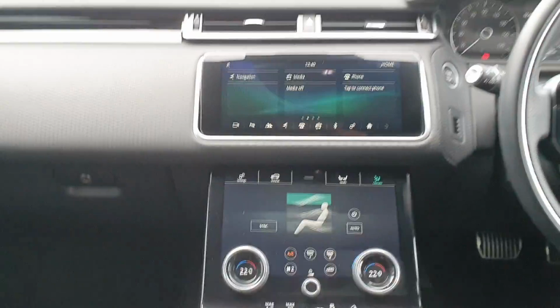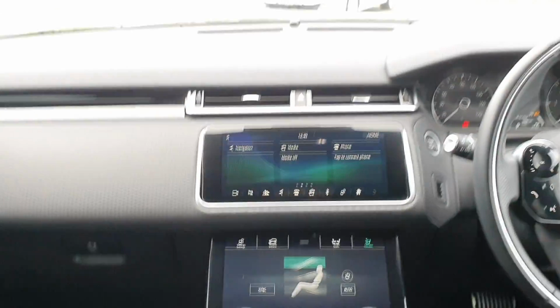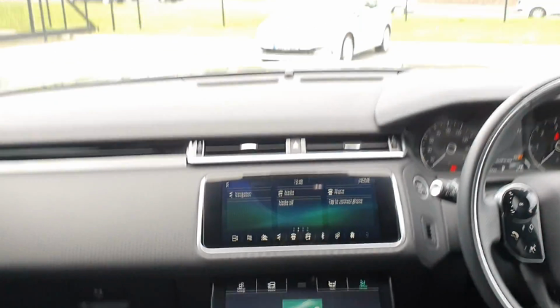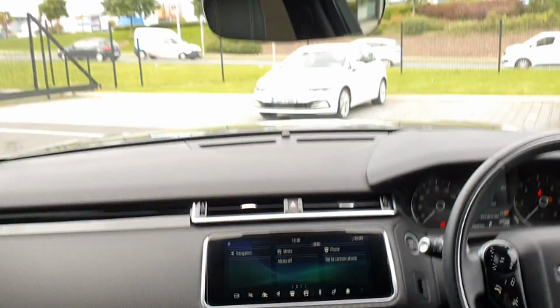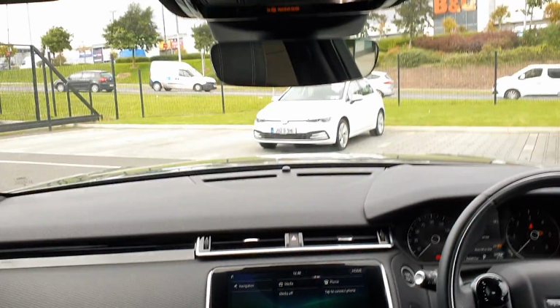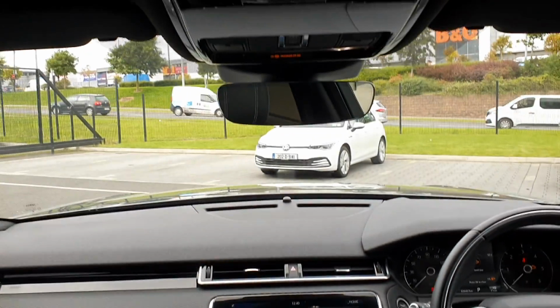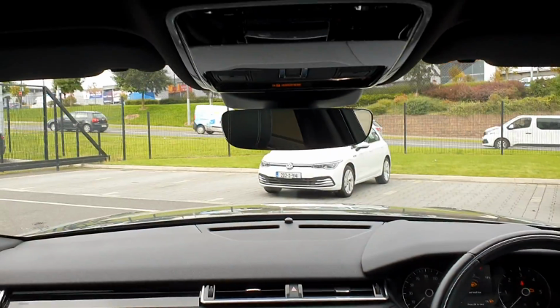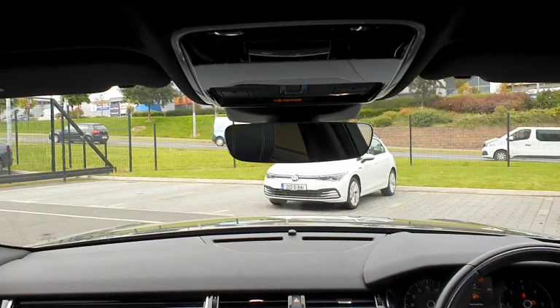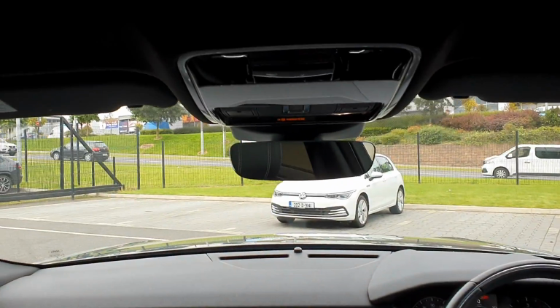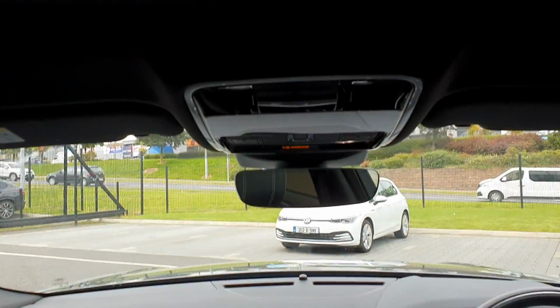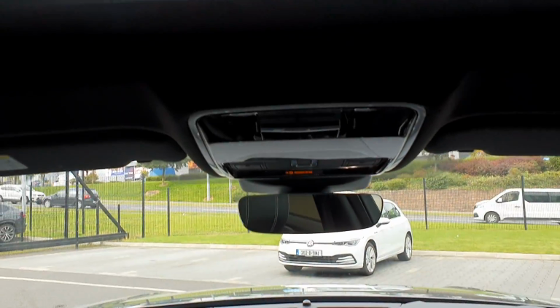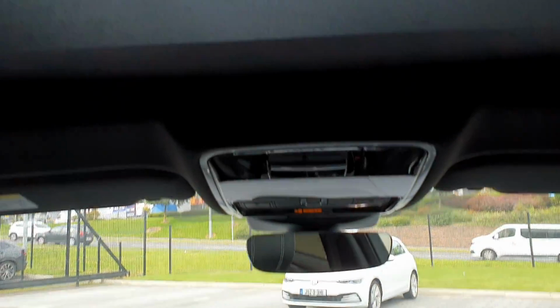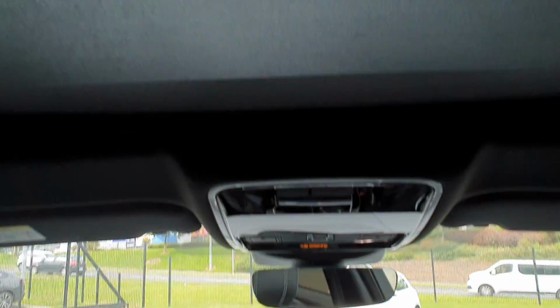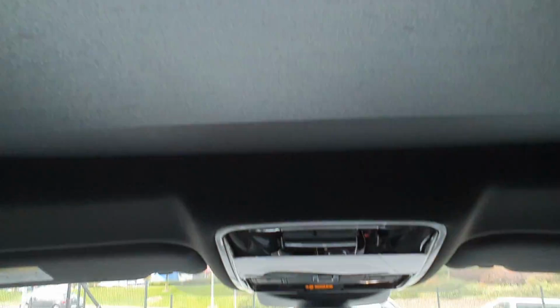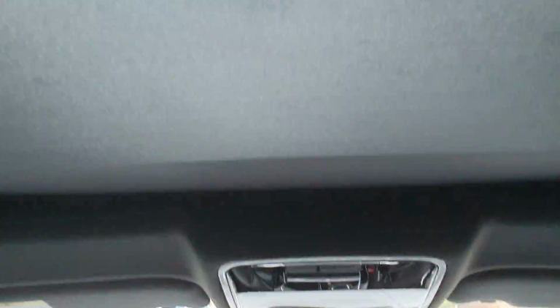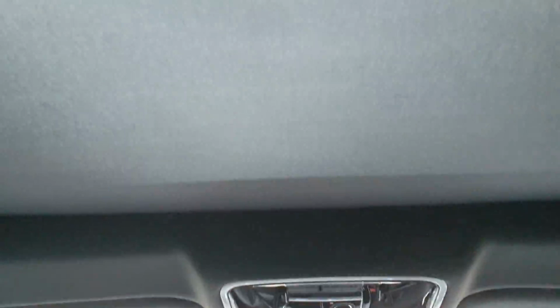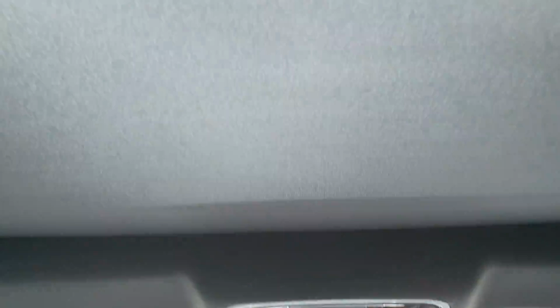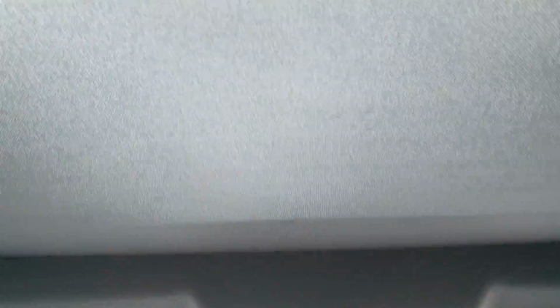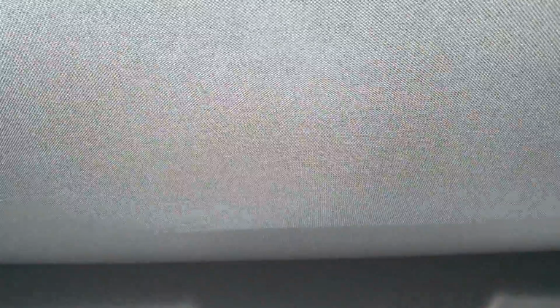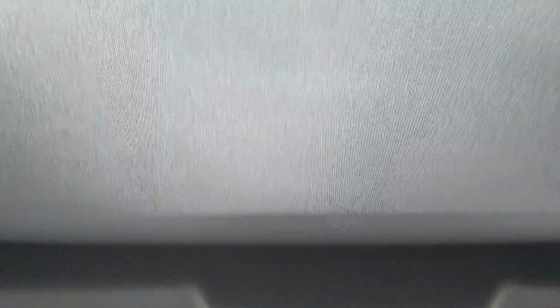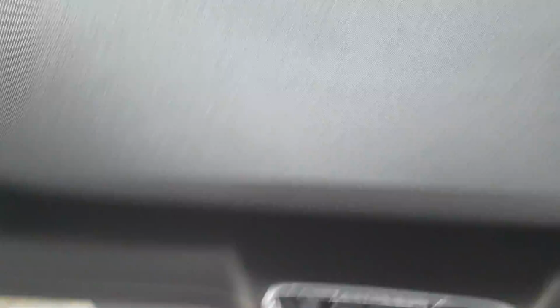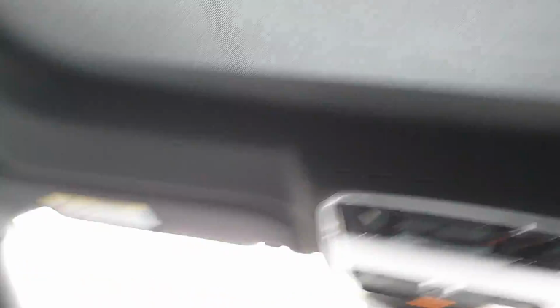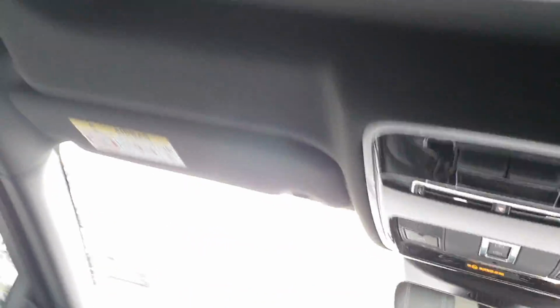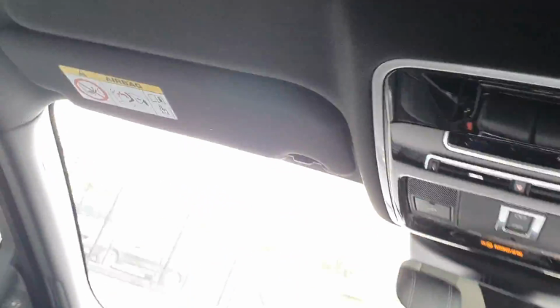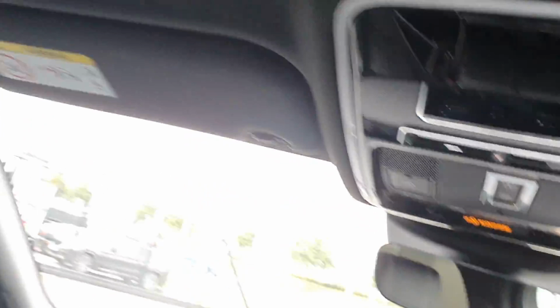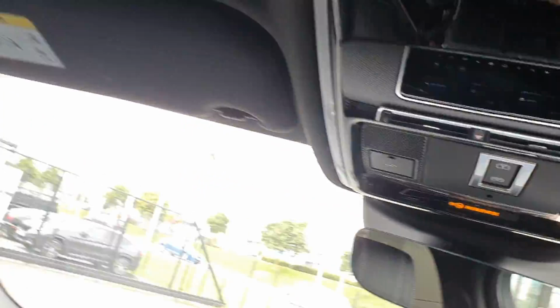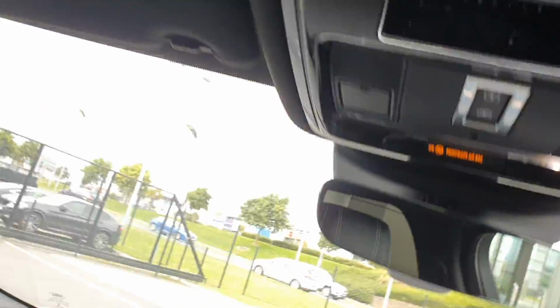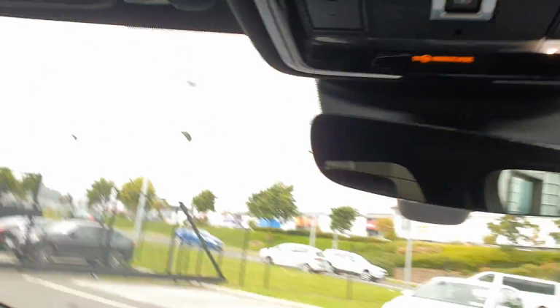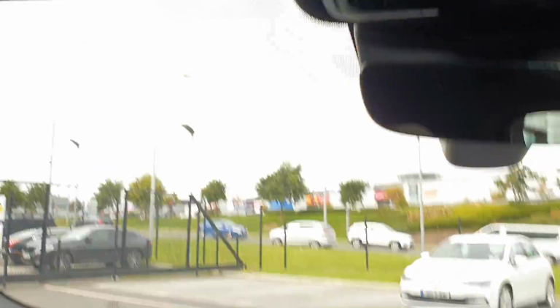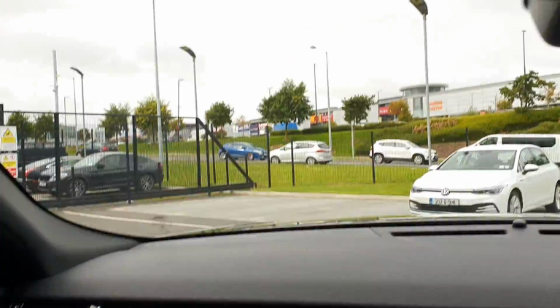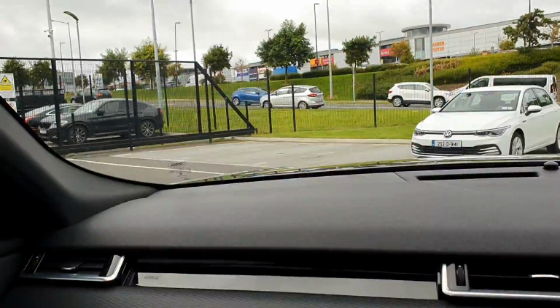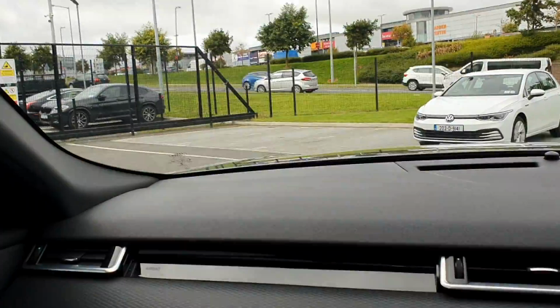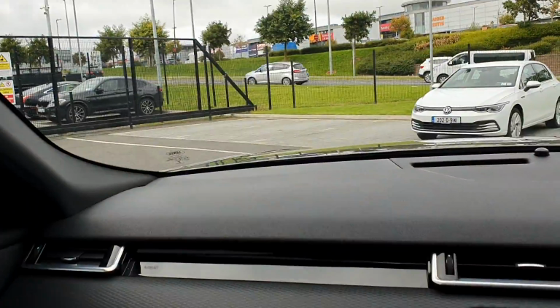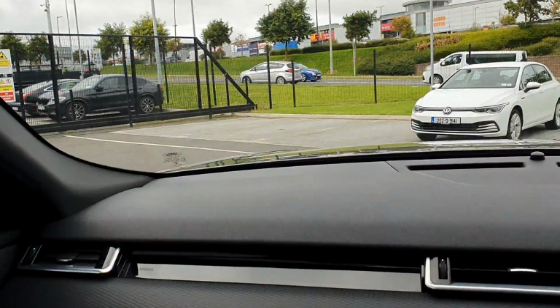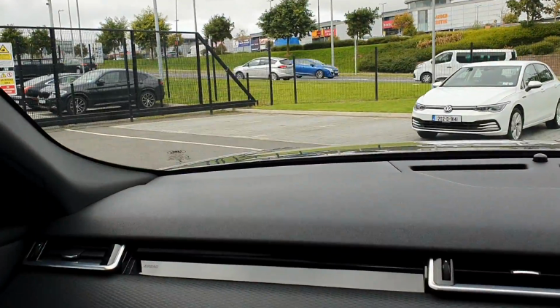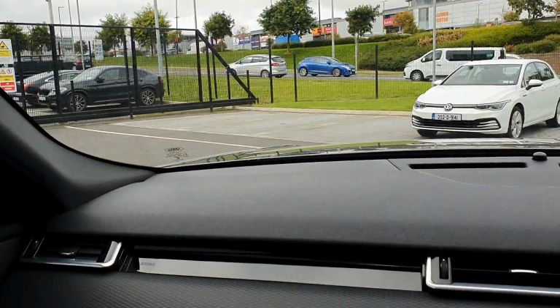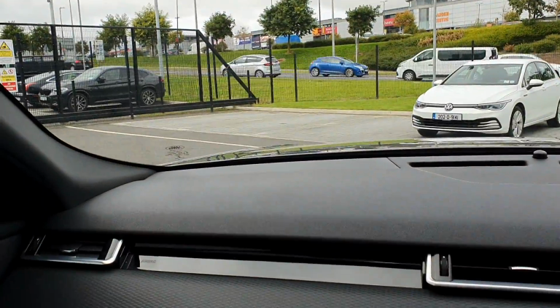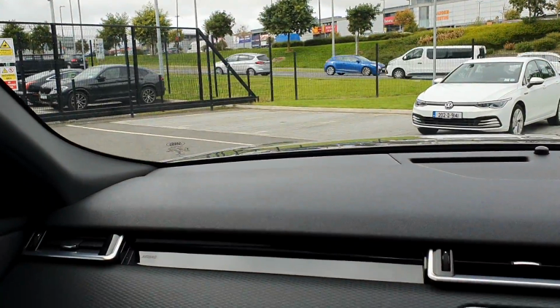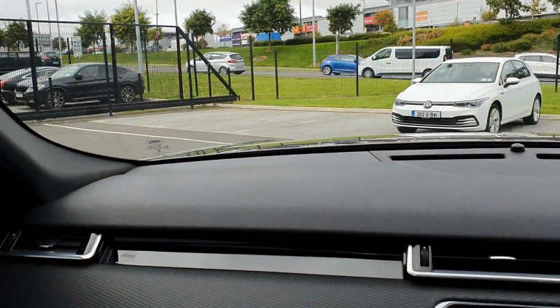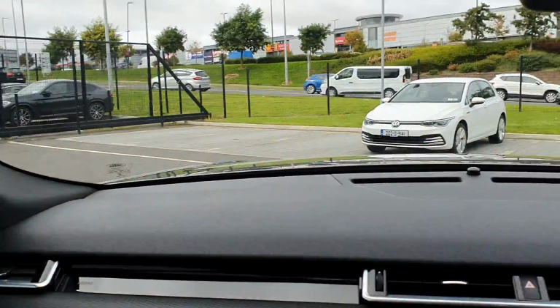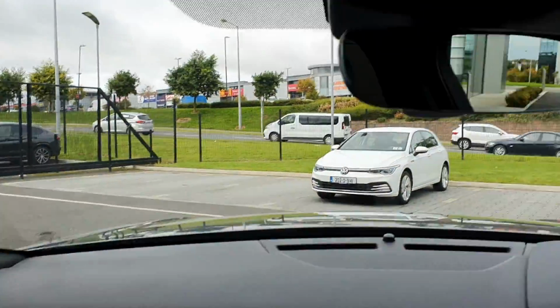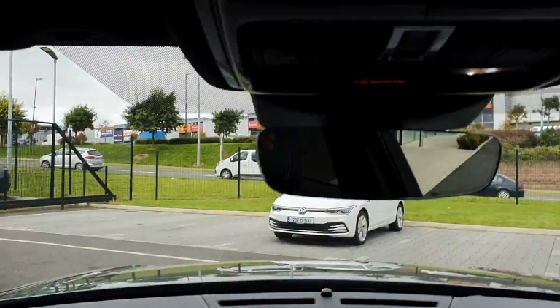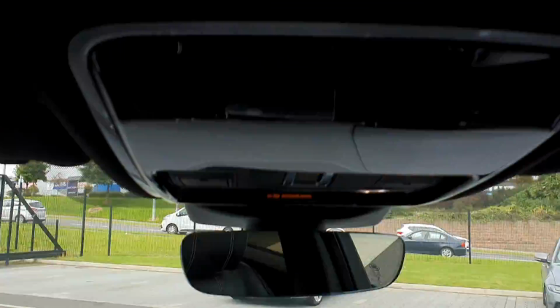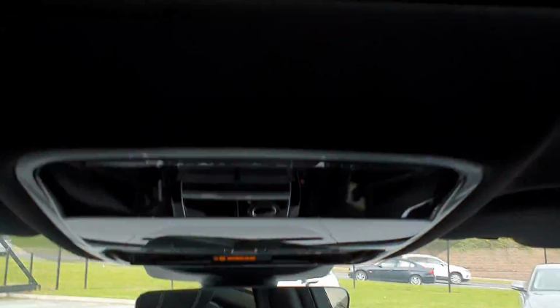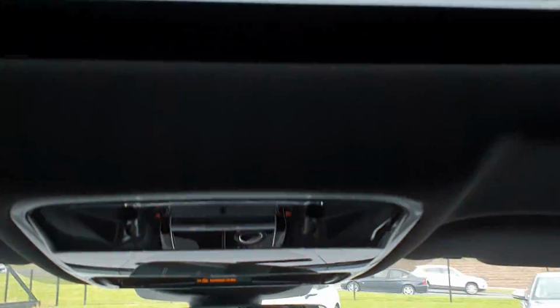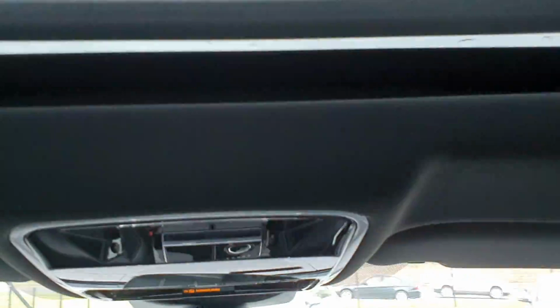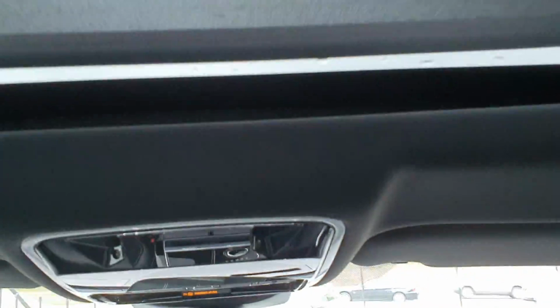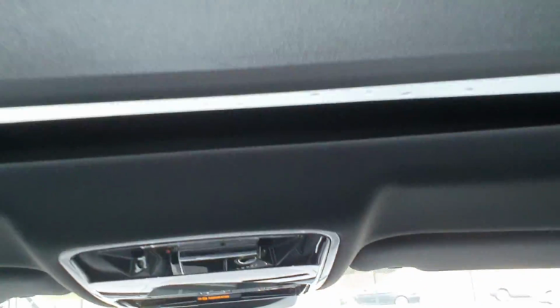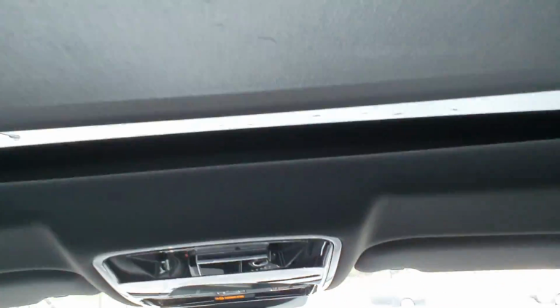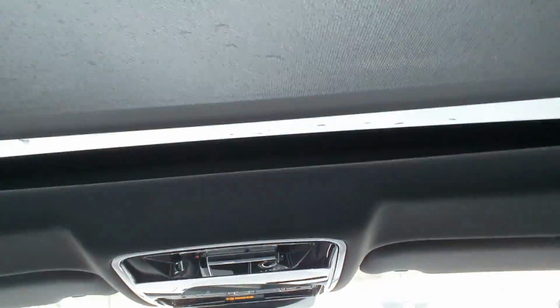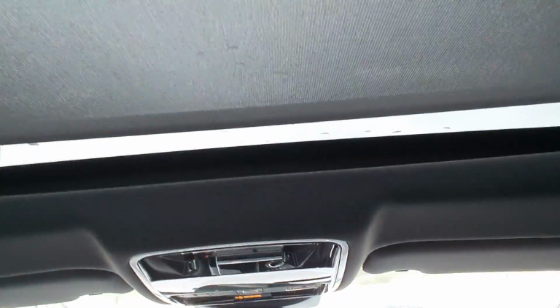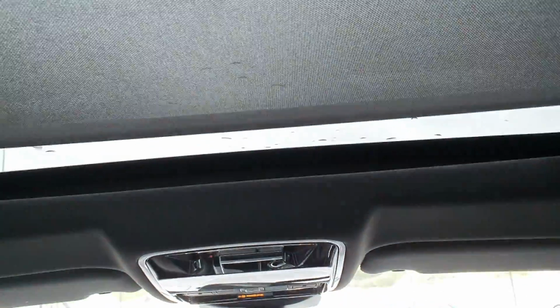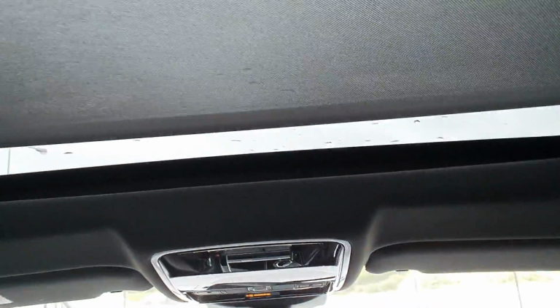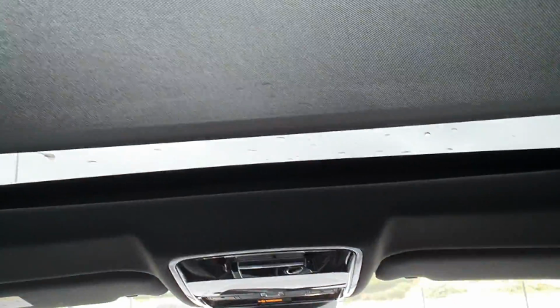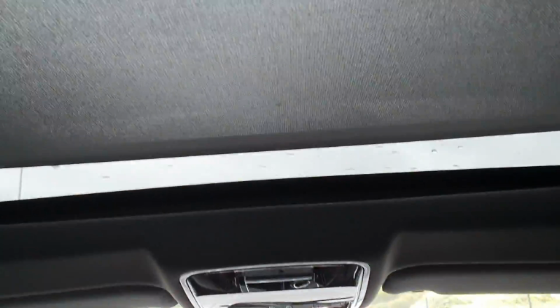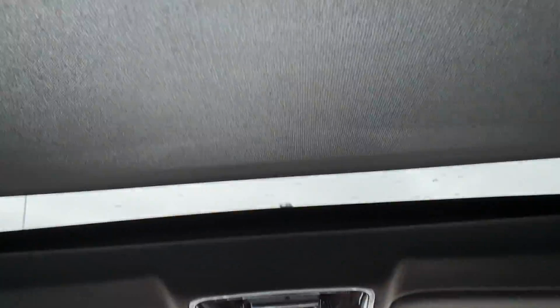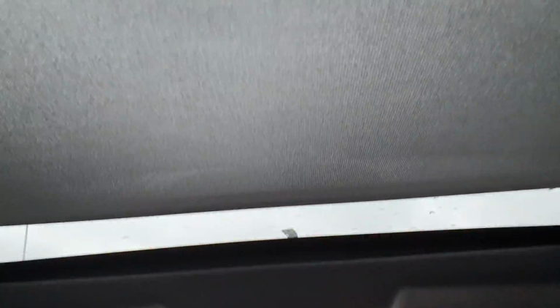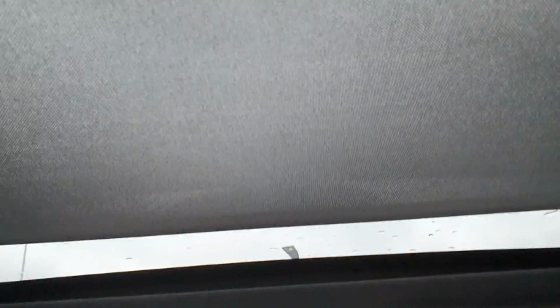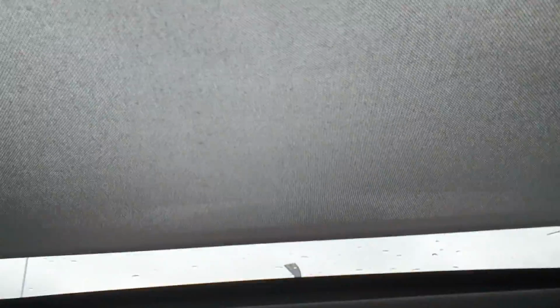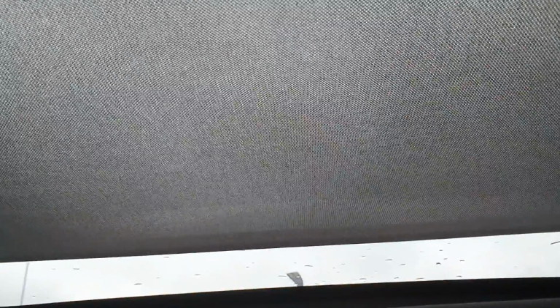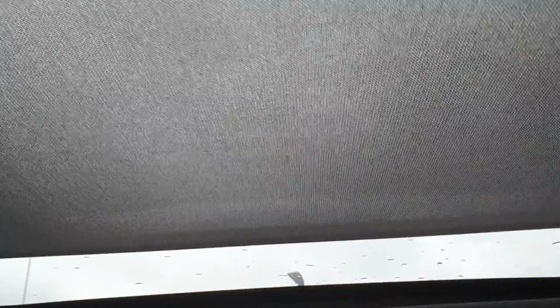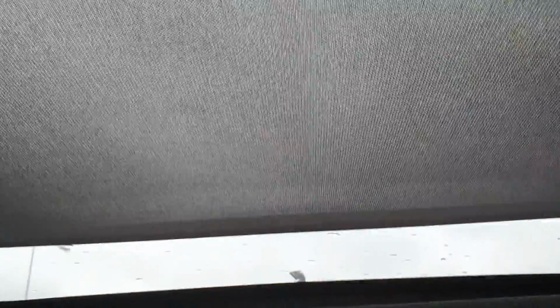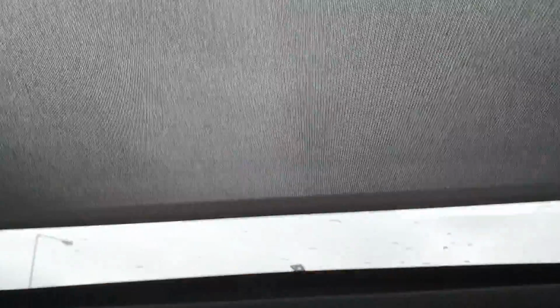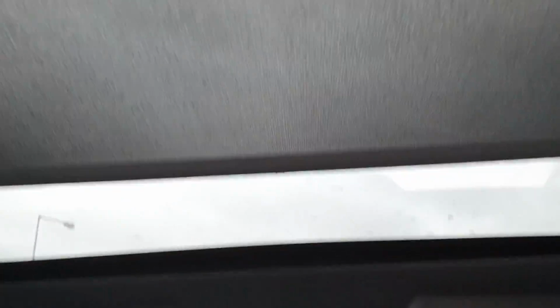You can also see that it has a full panoramic sunroof with an electric curtain — like so.